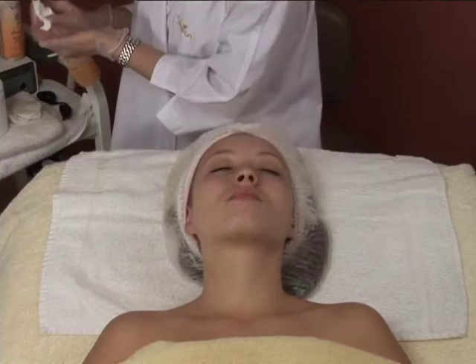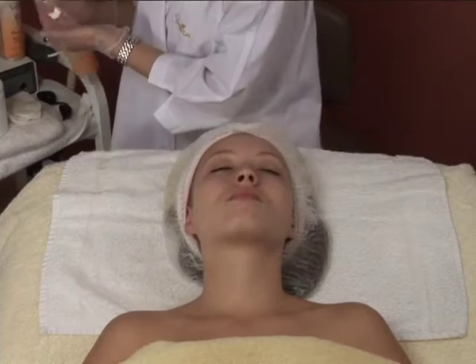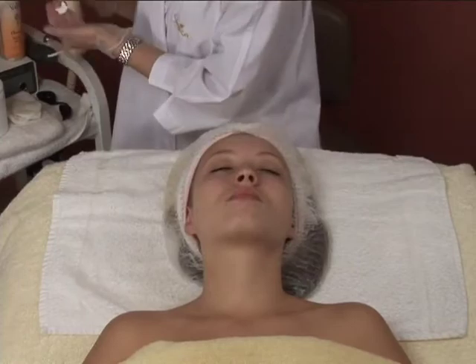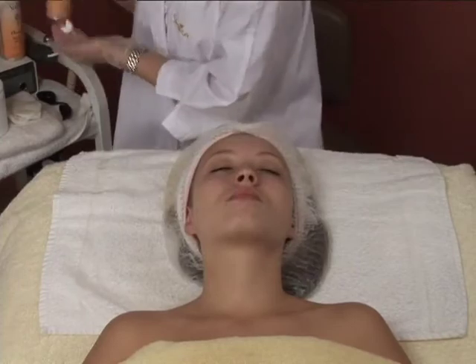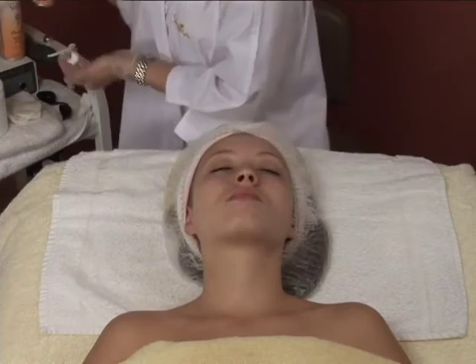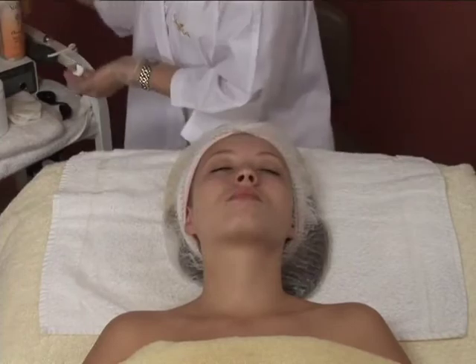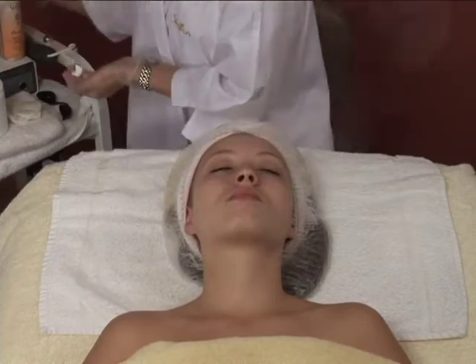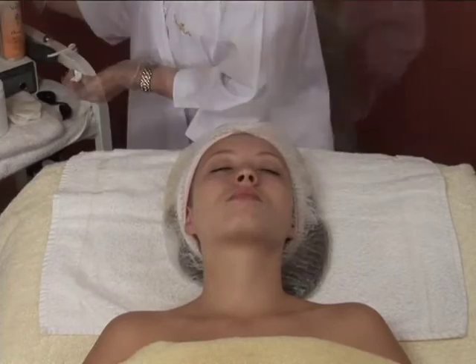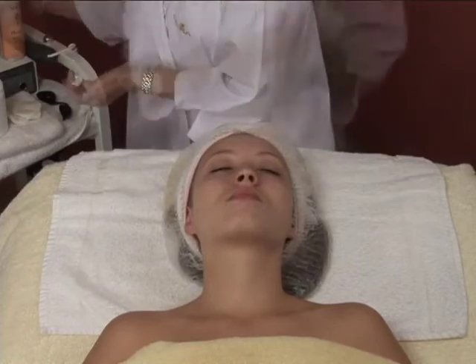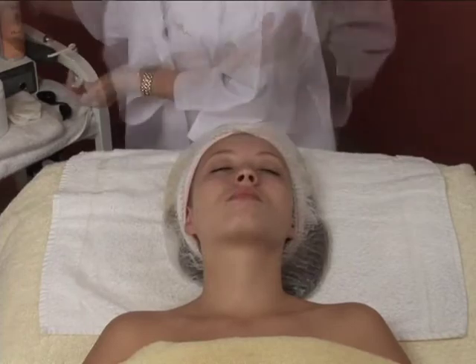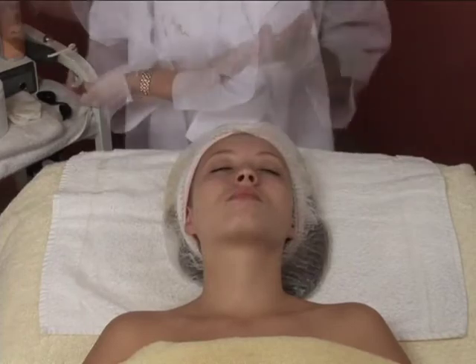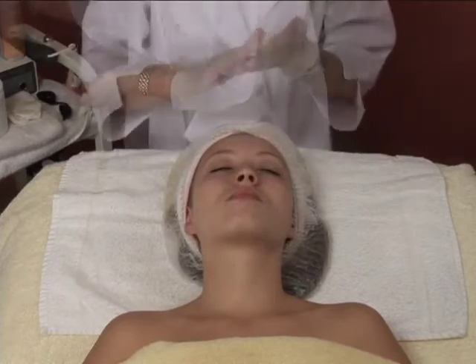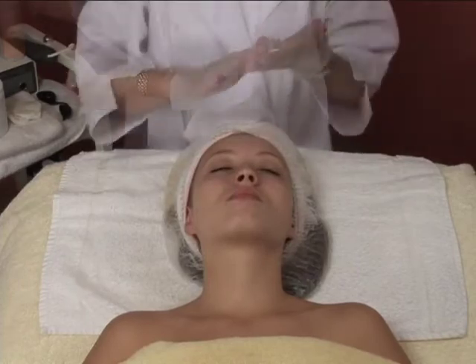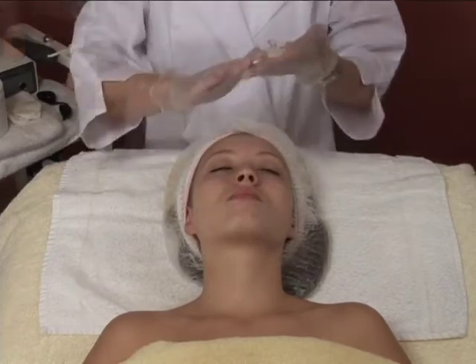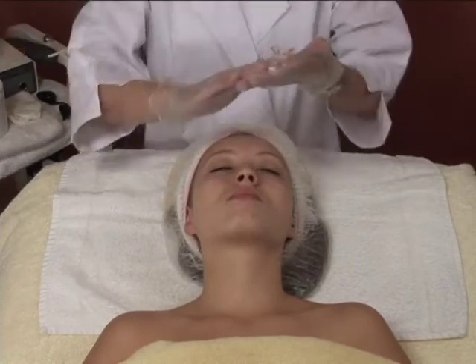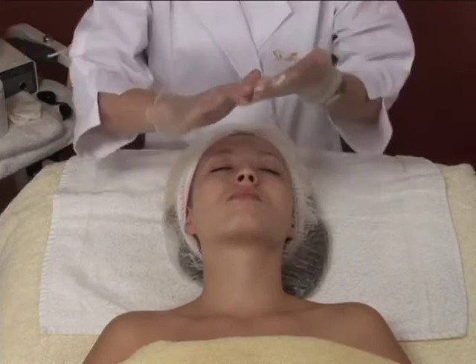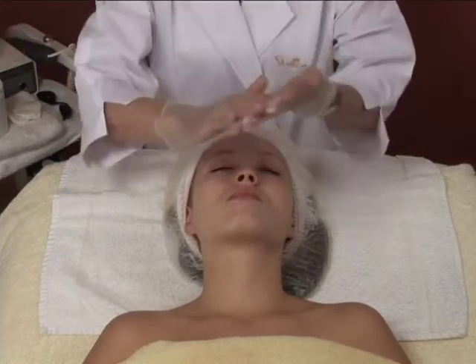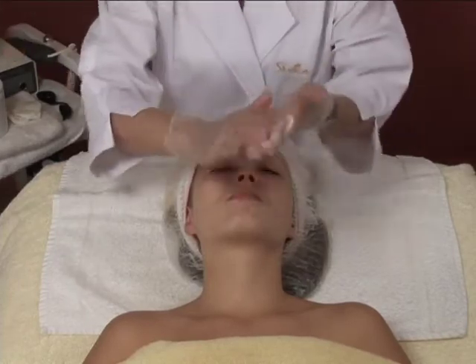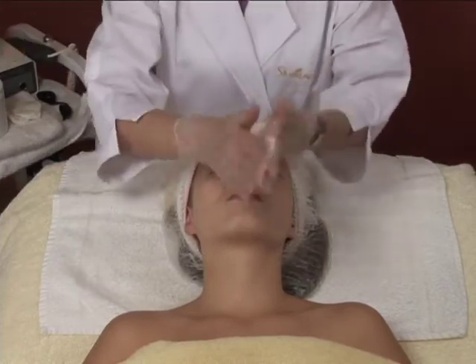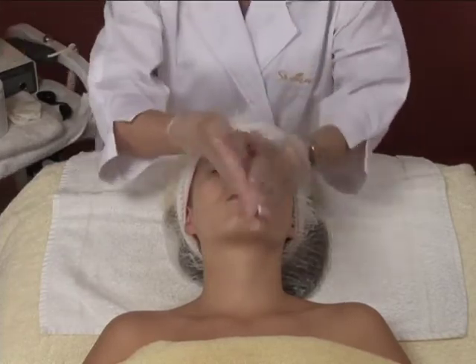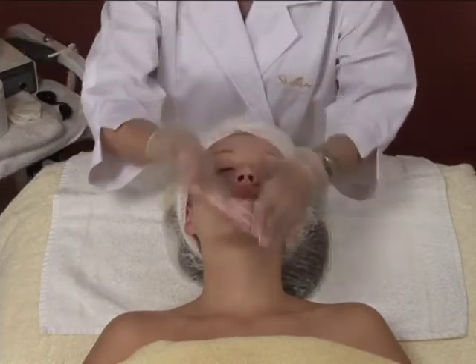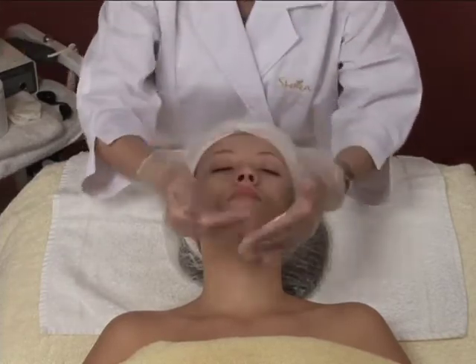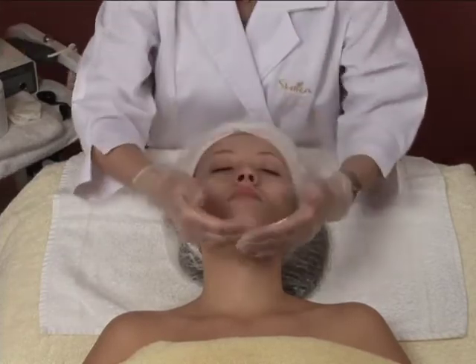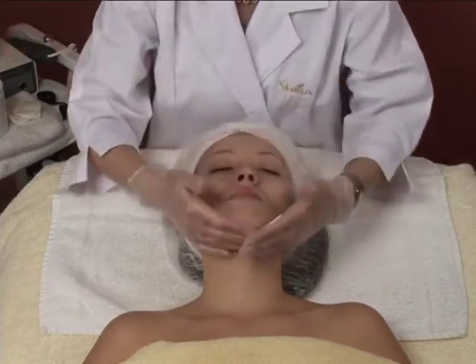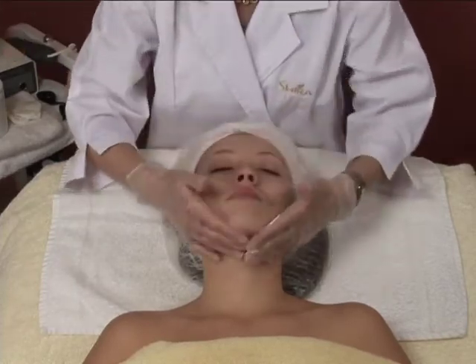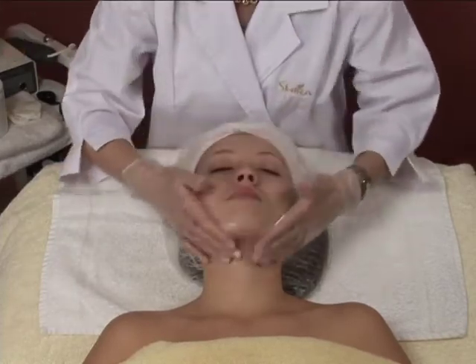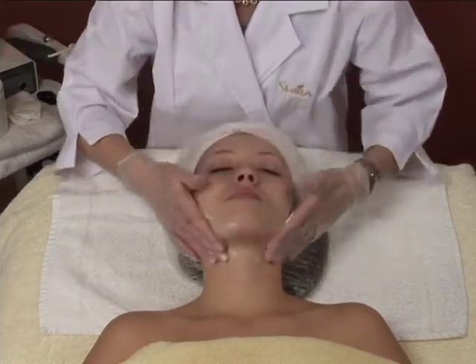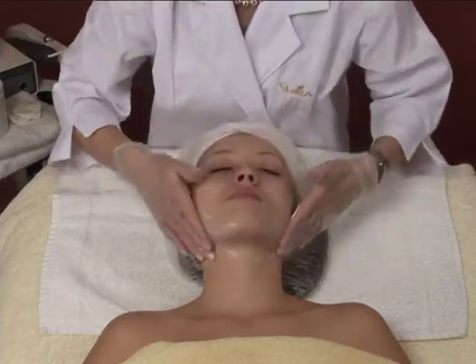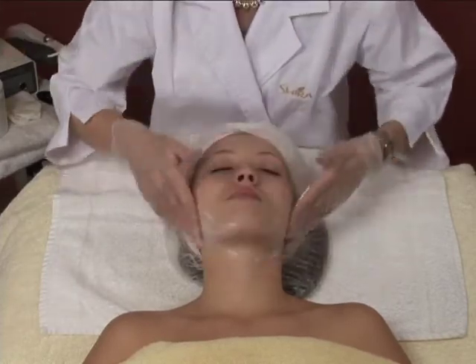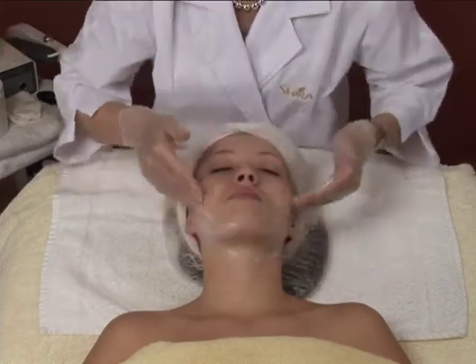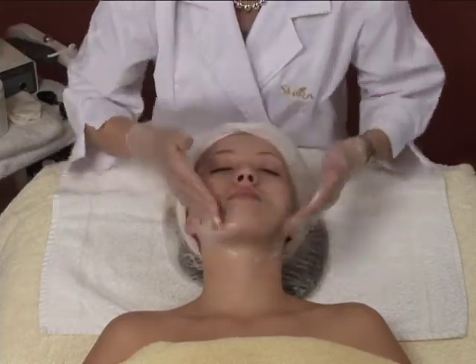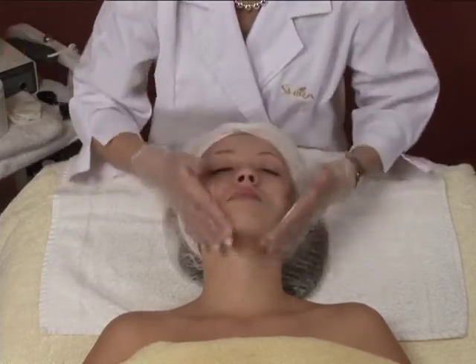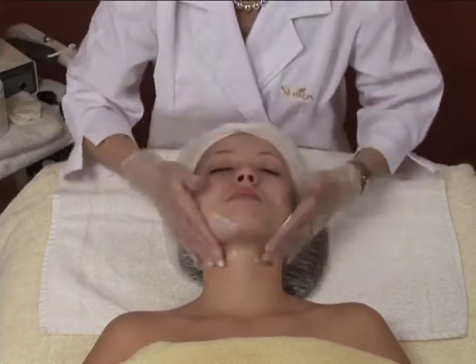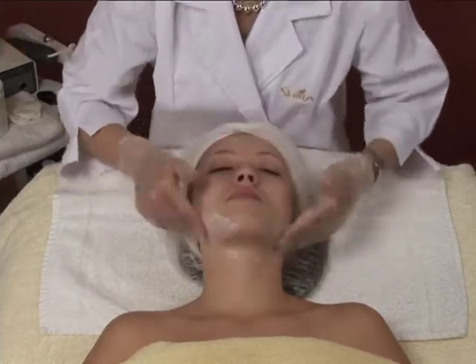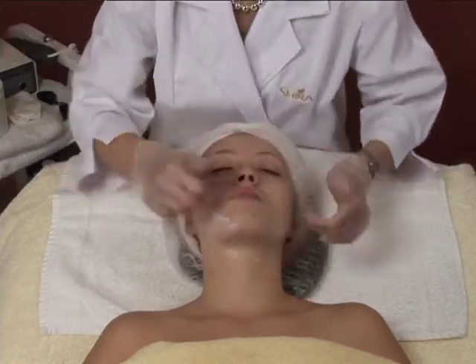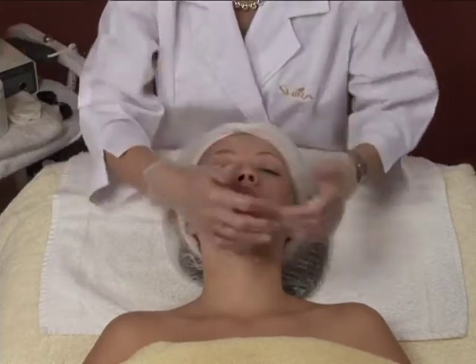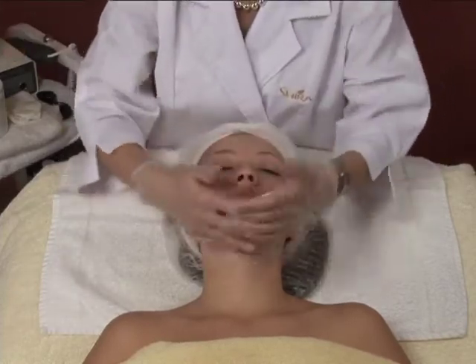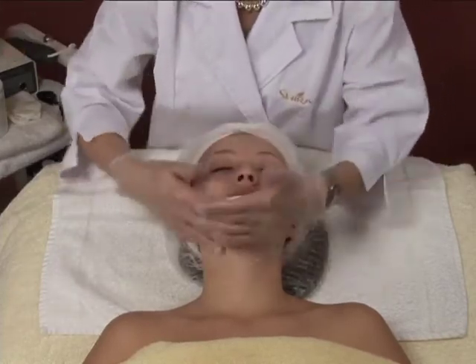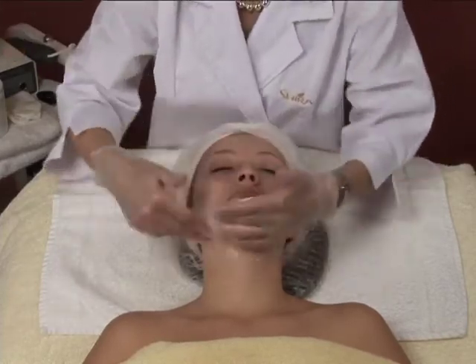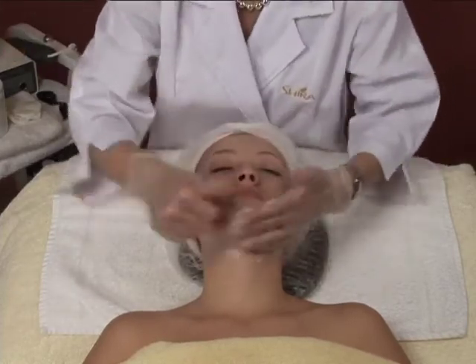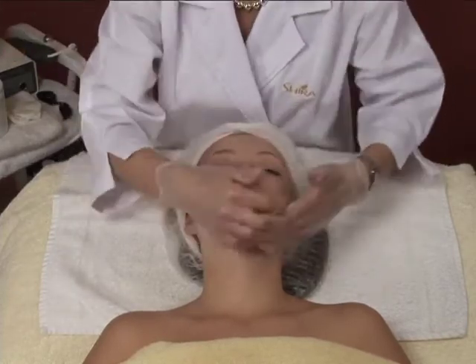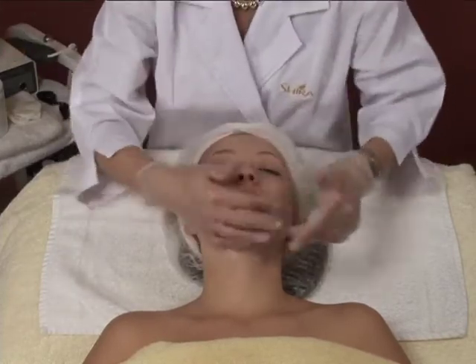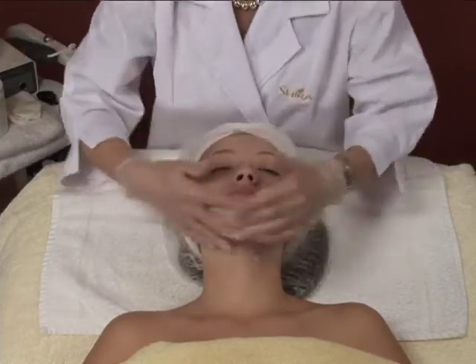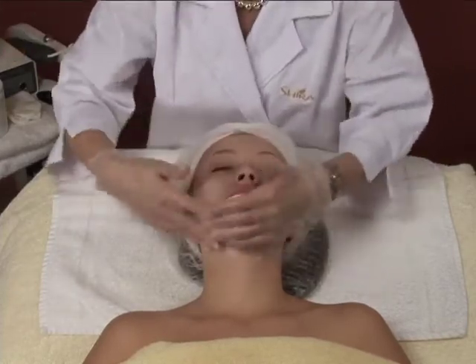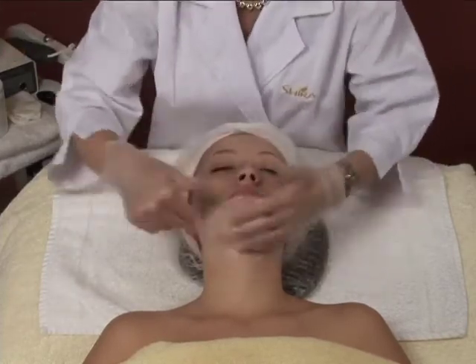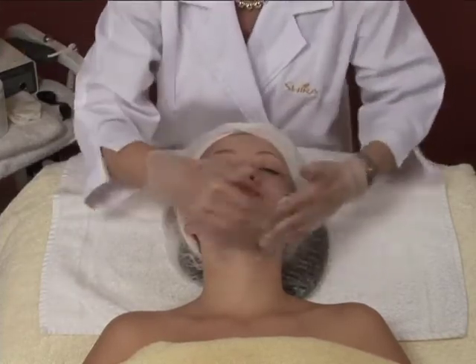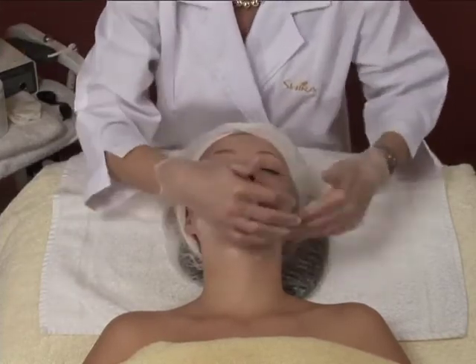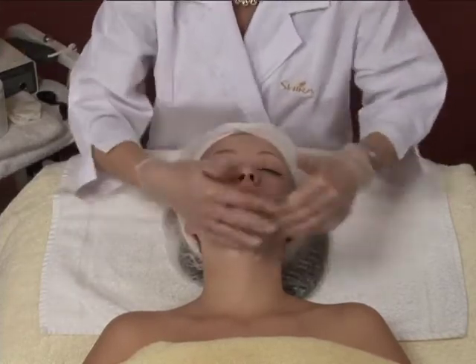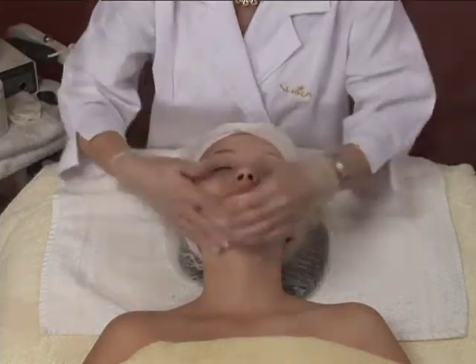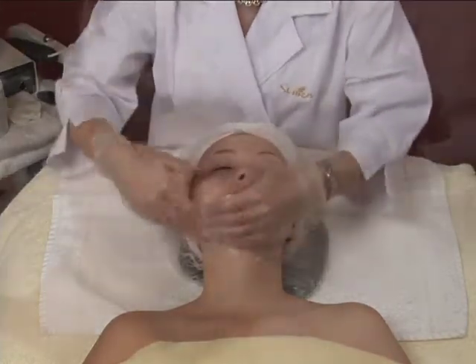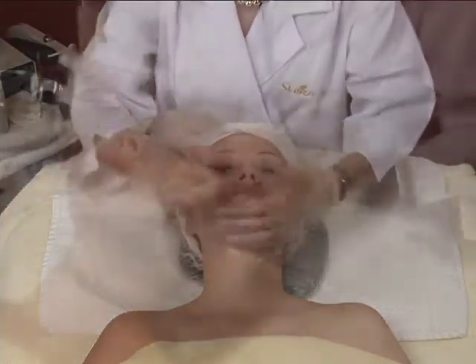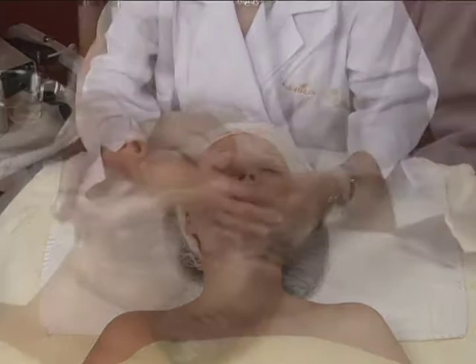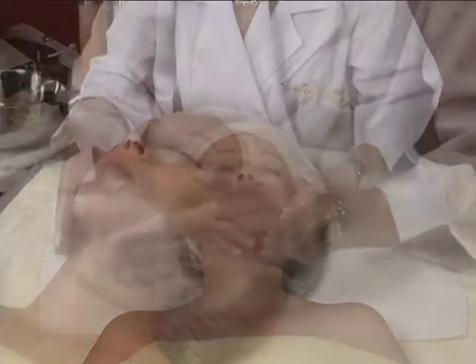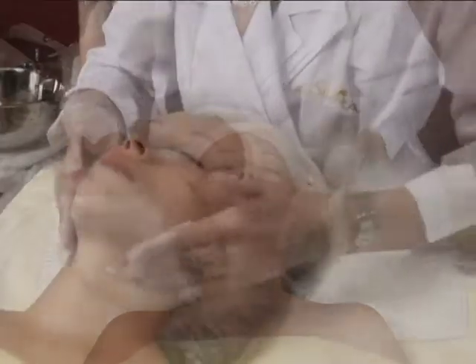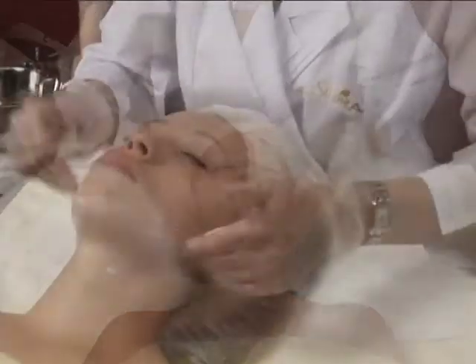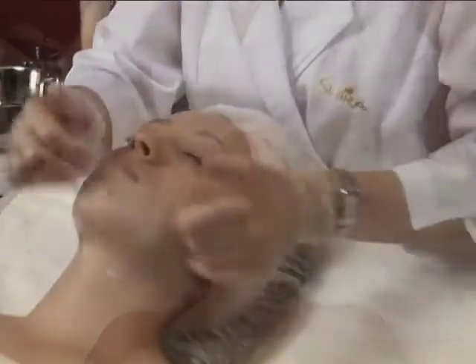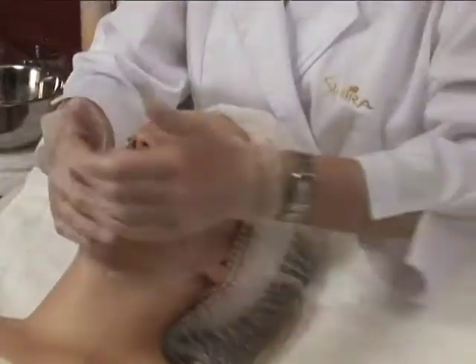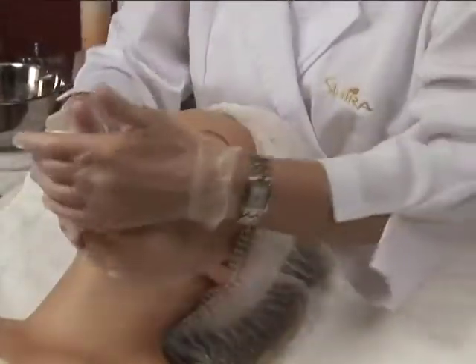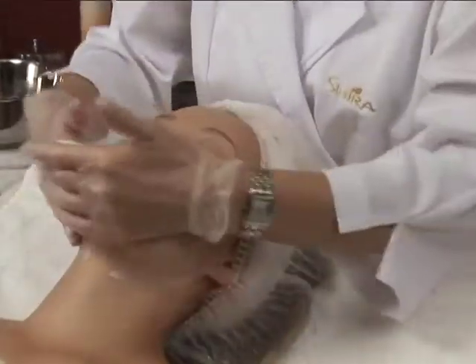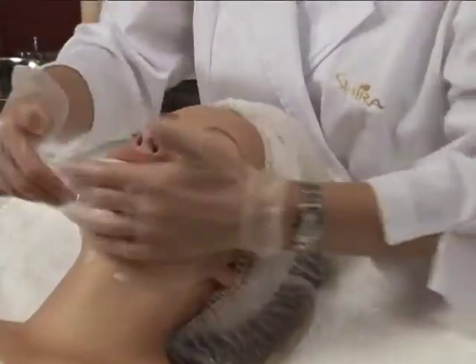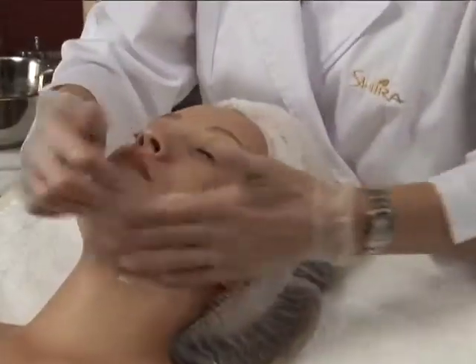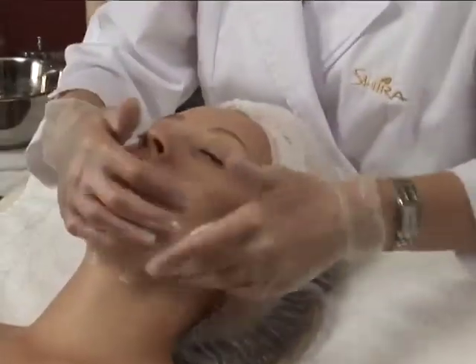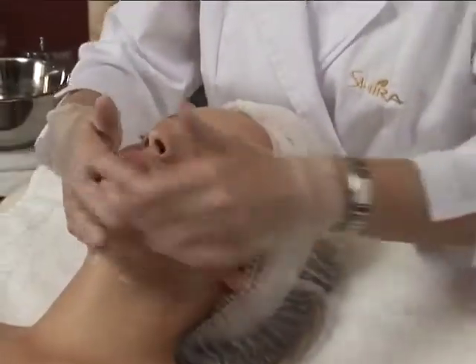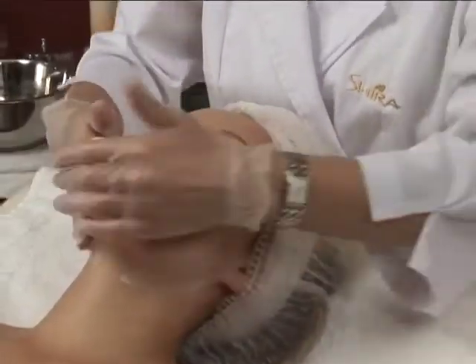Finish the treatment with an appropriate Shira moisturizer suitable for the client's skin type.